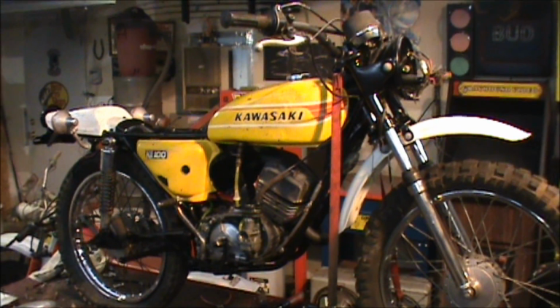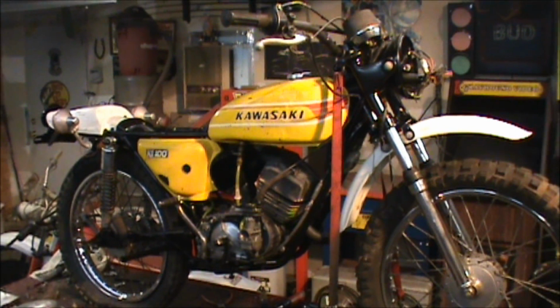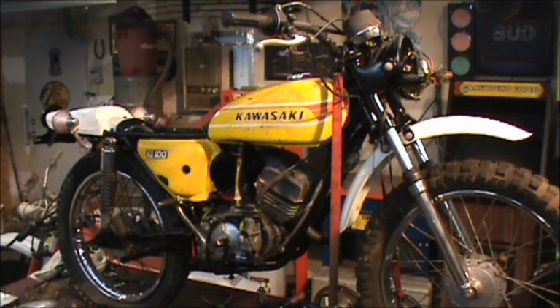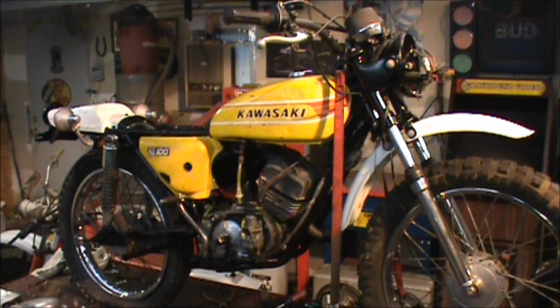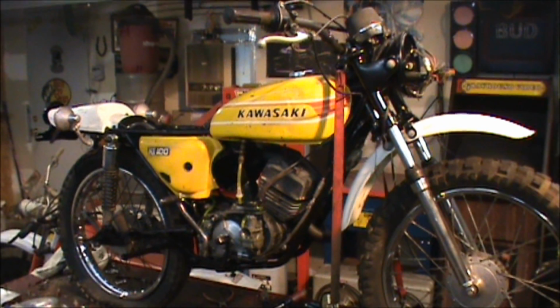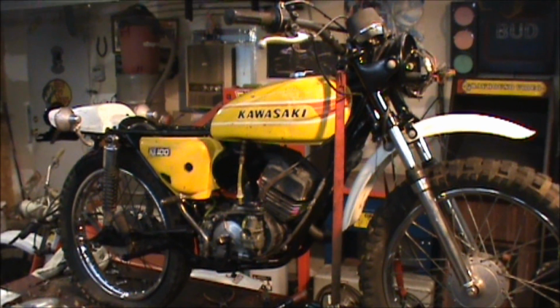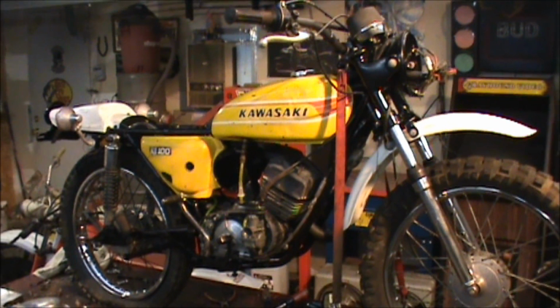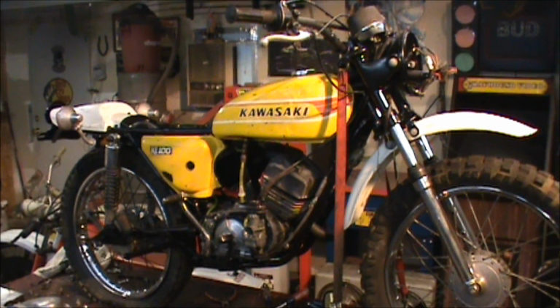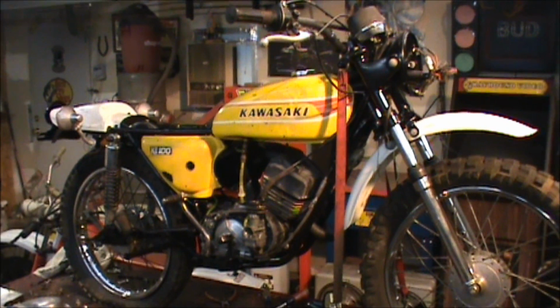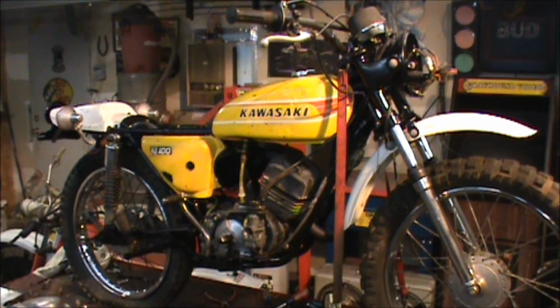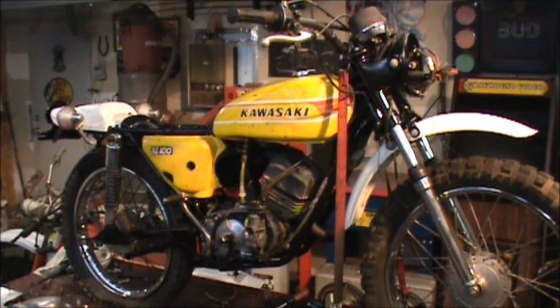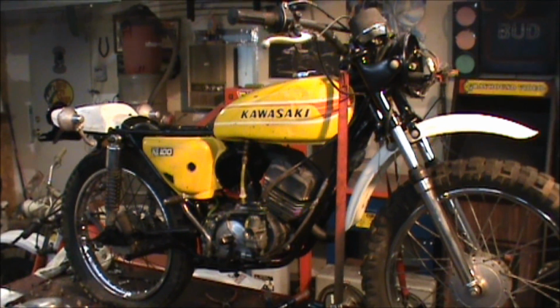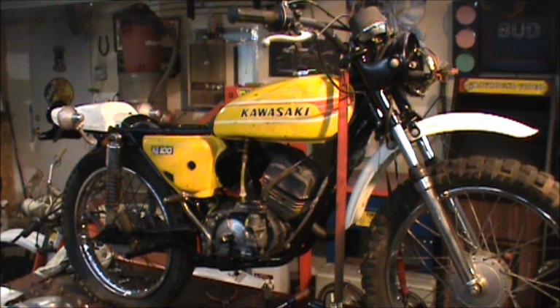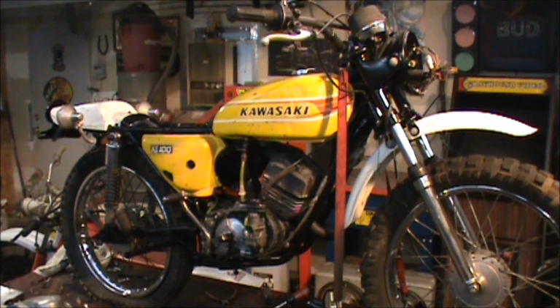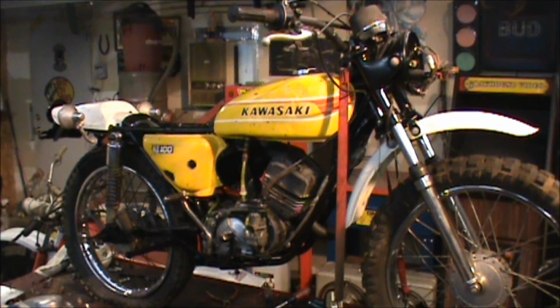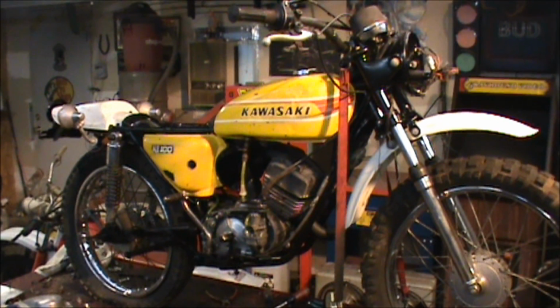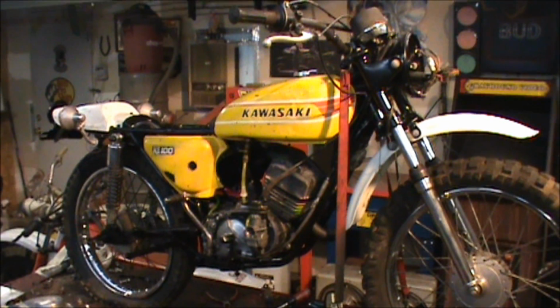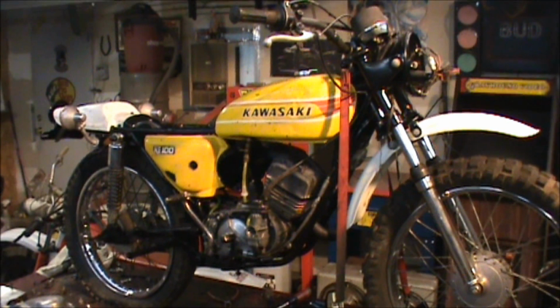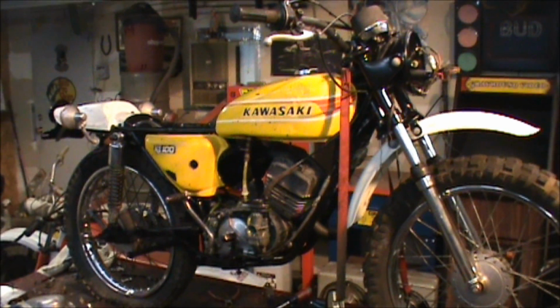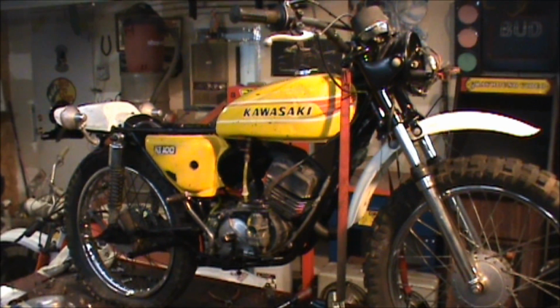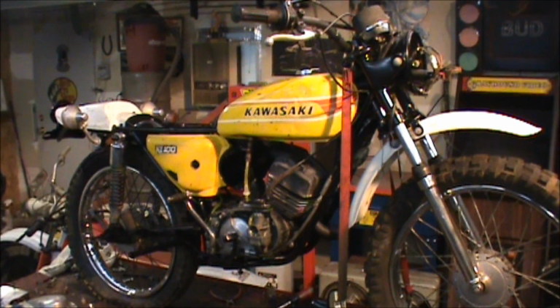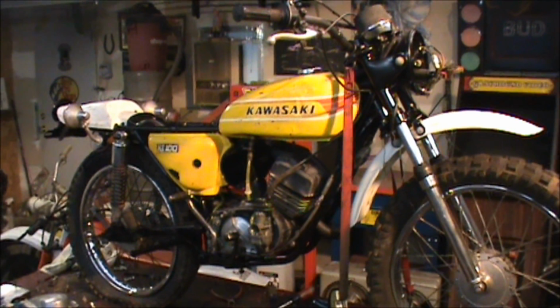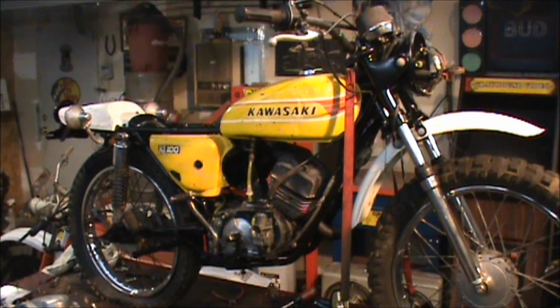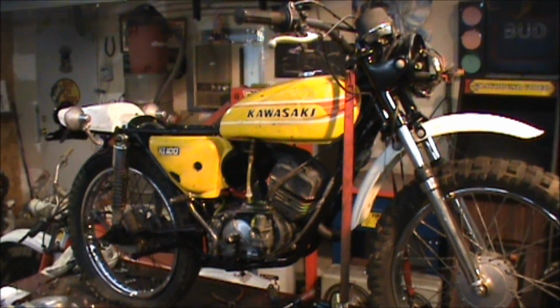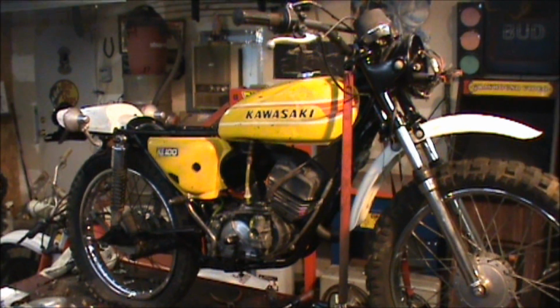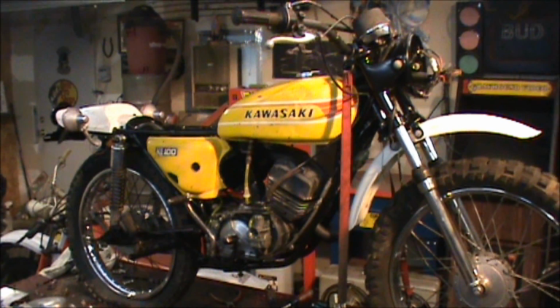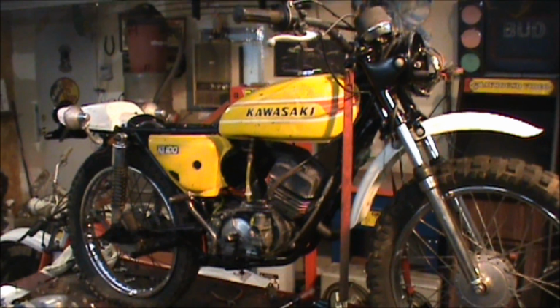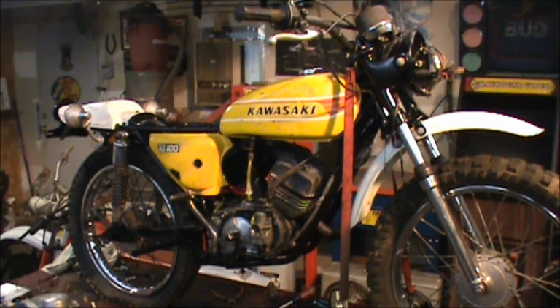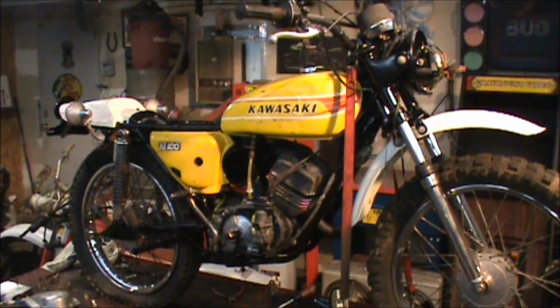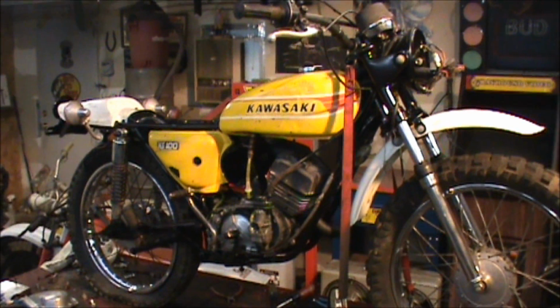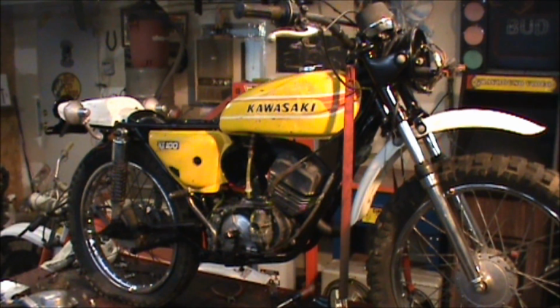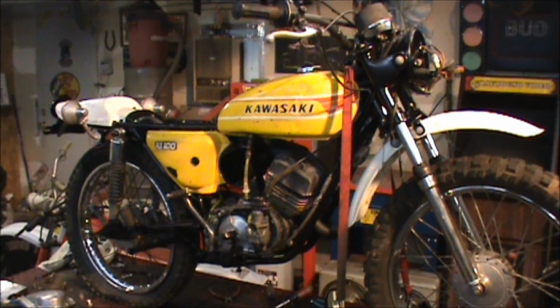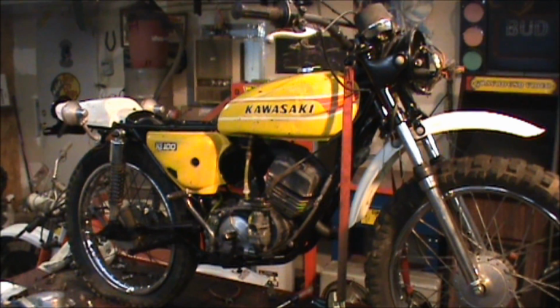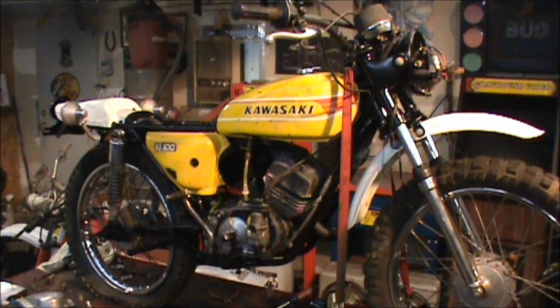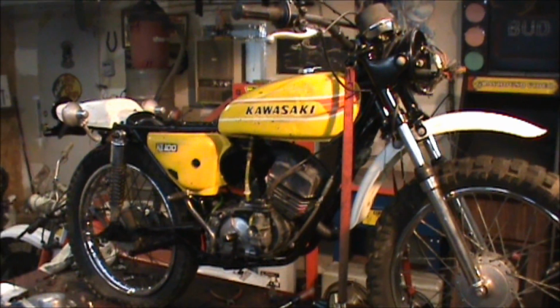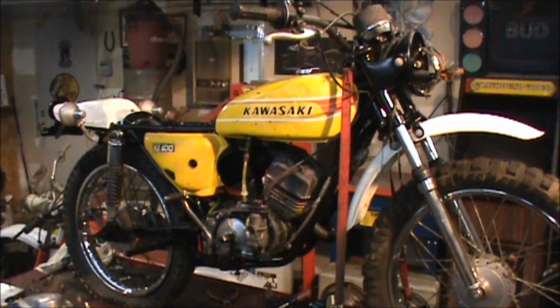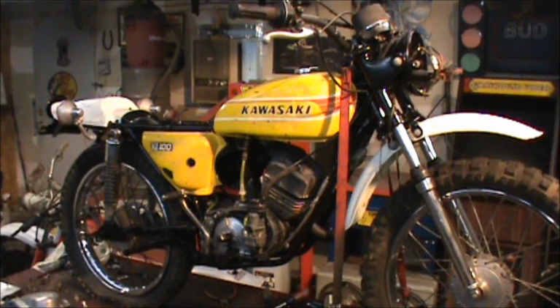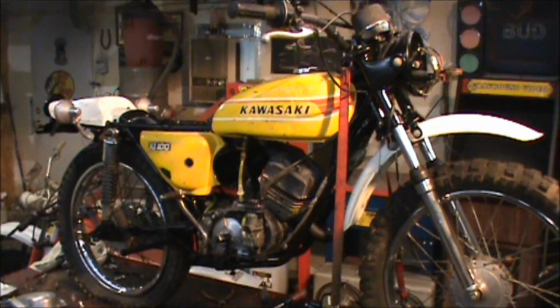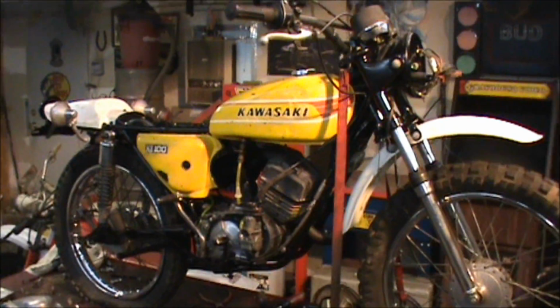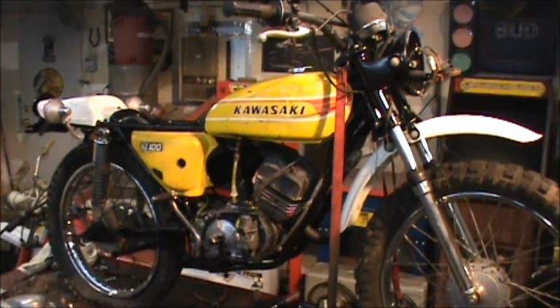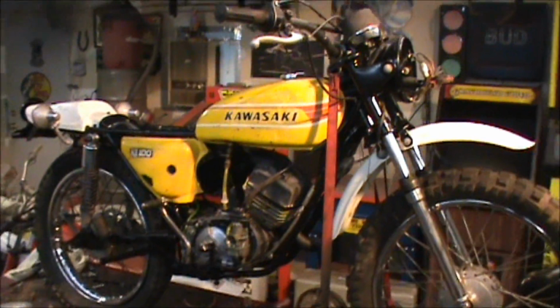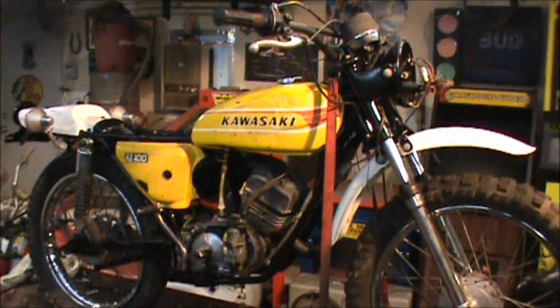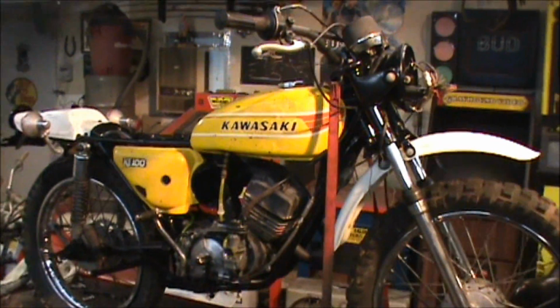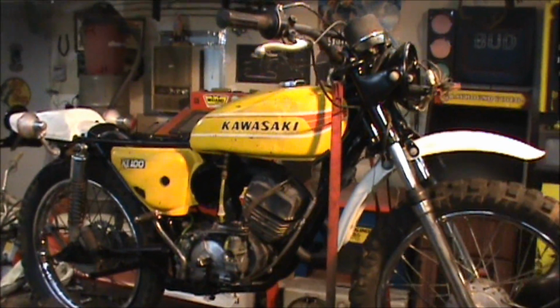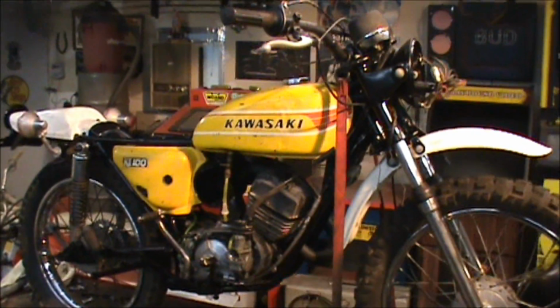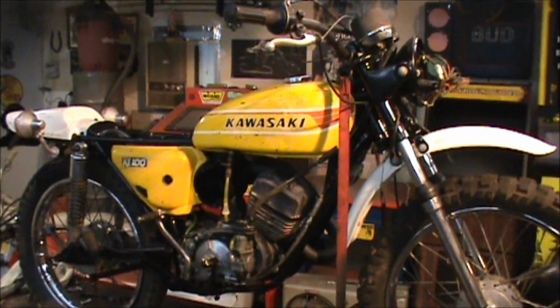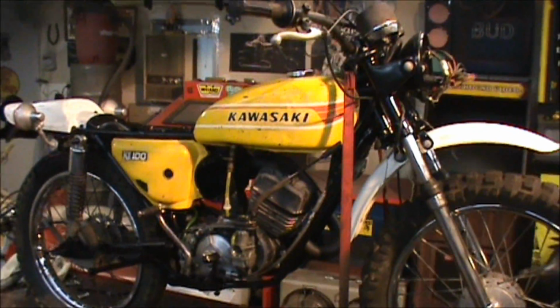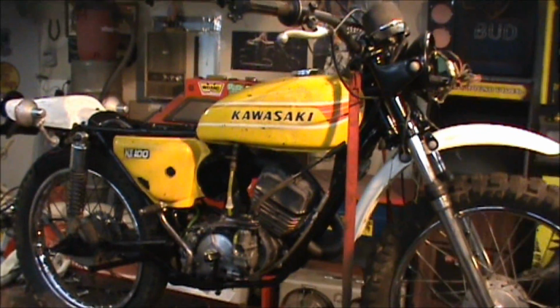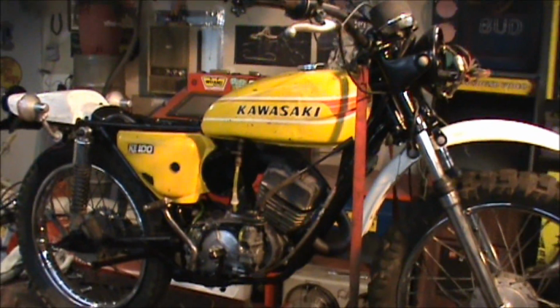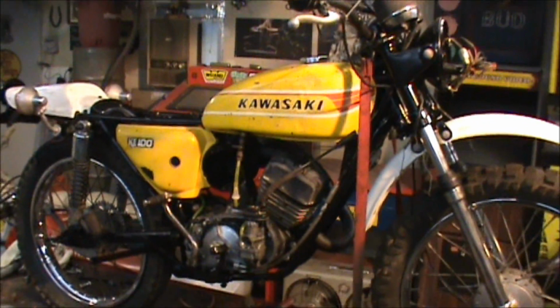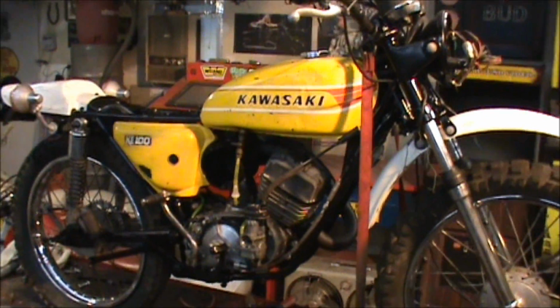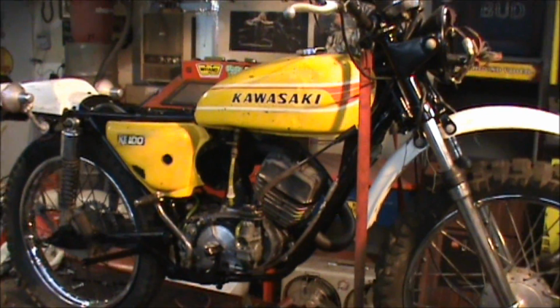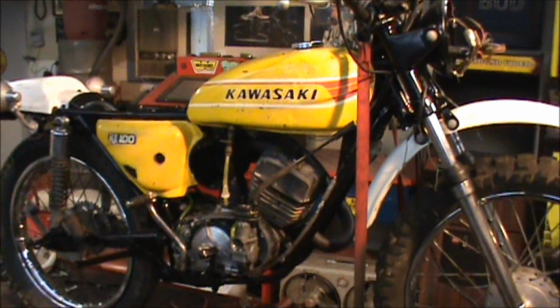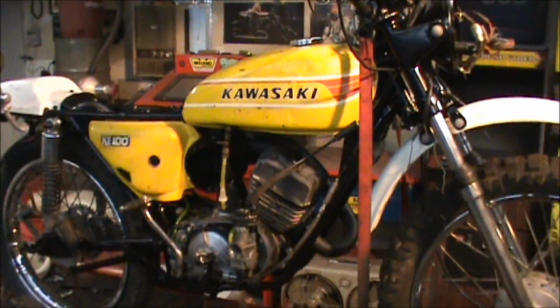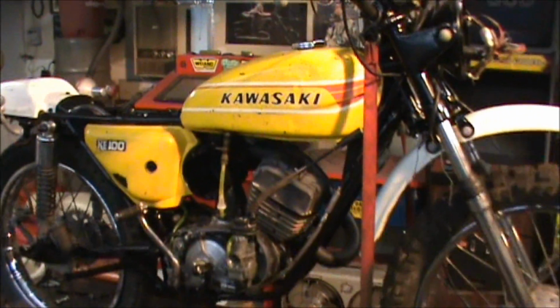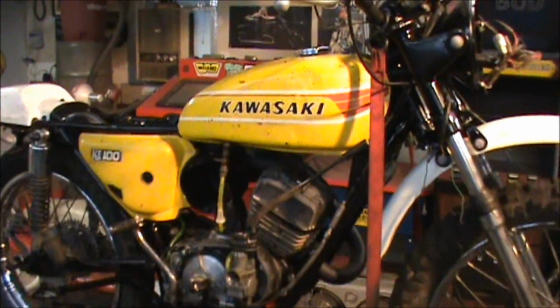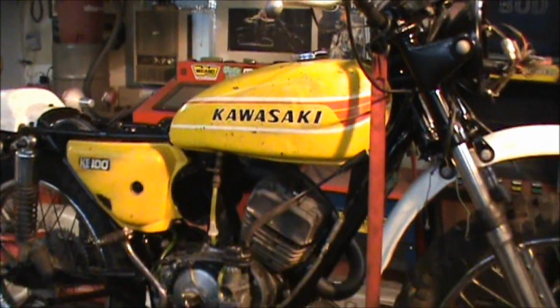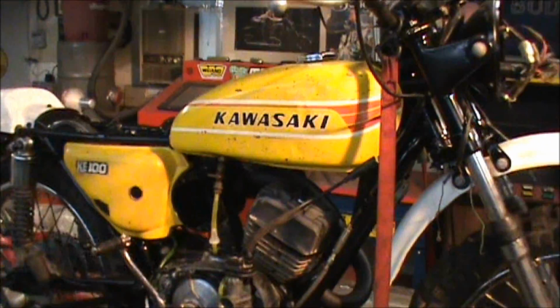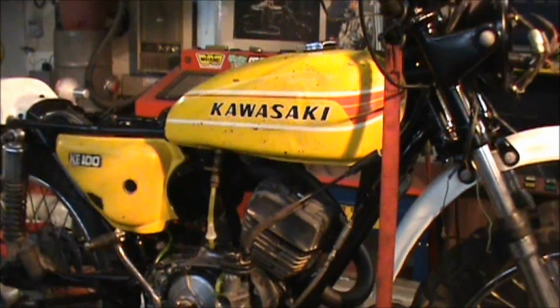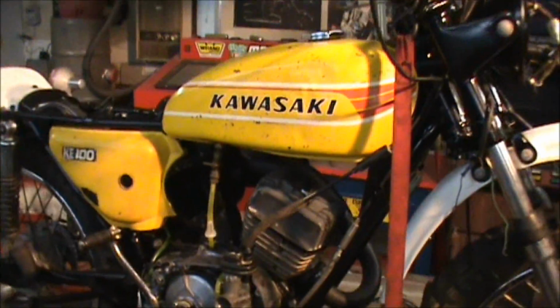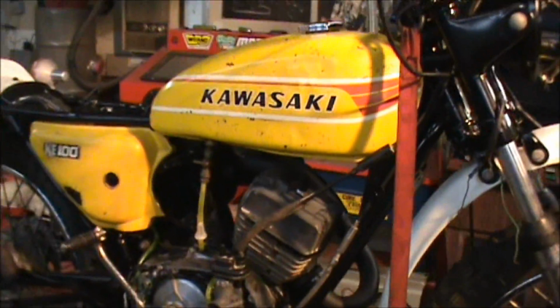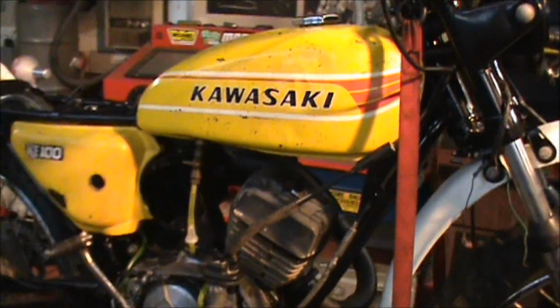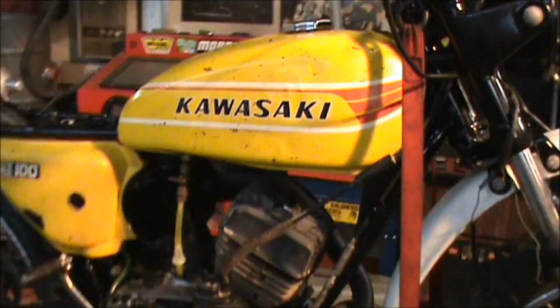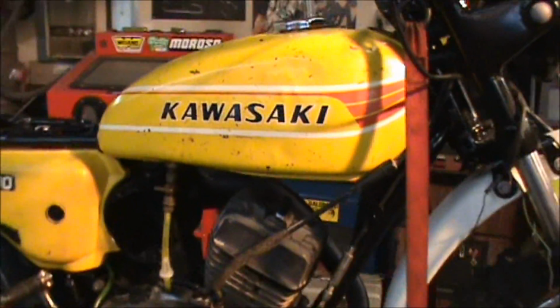I had to do a little bit of messing around with the oil injection on this old Kawasaki, so I figured I could go ahead and make a video on some of that.